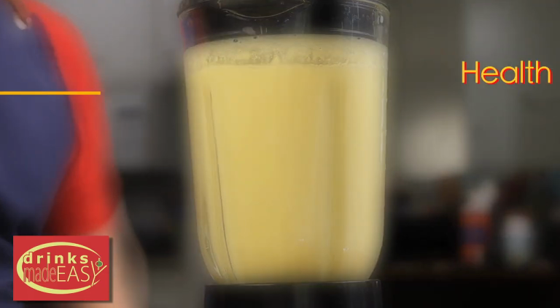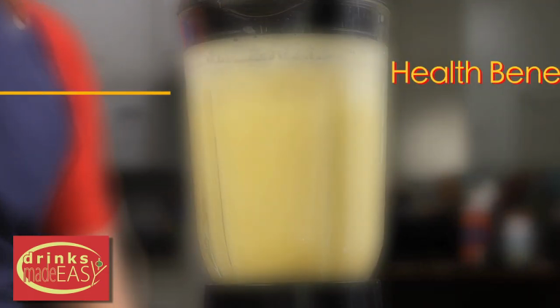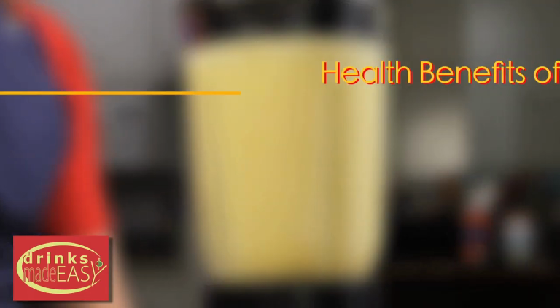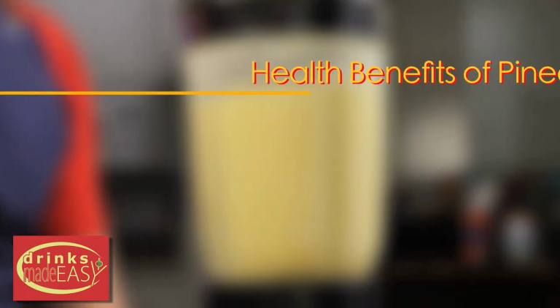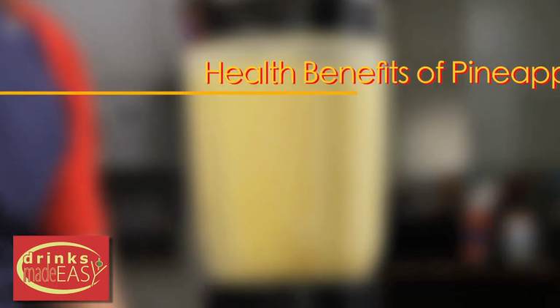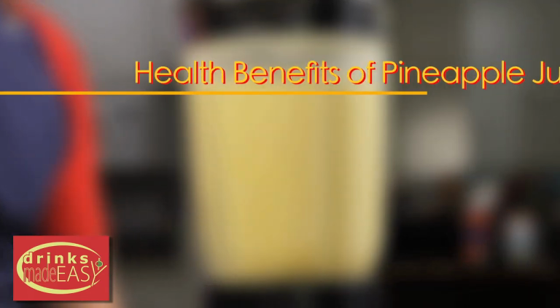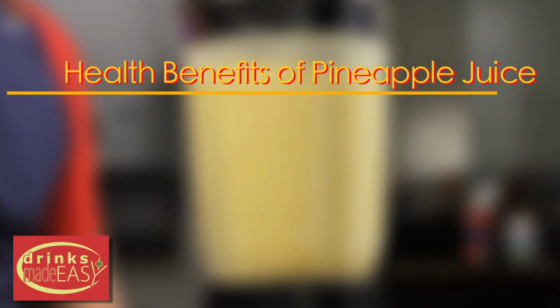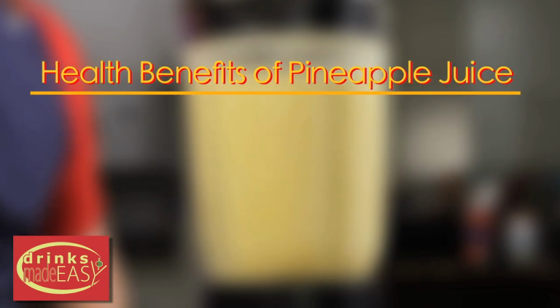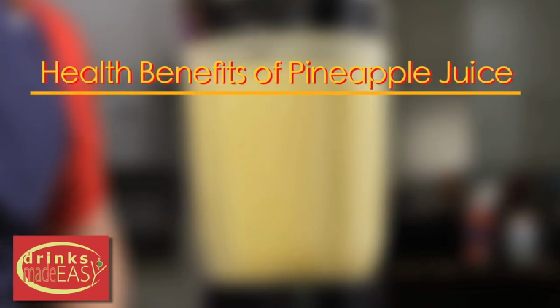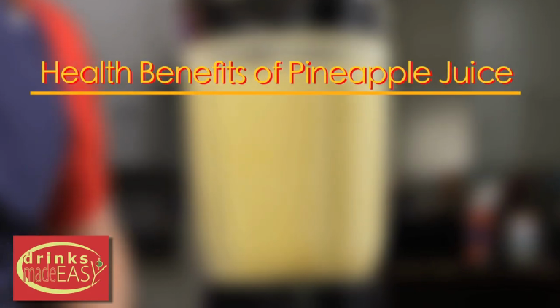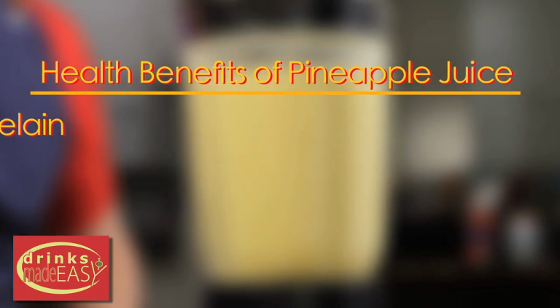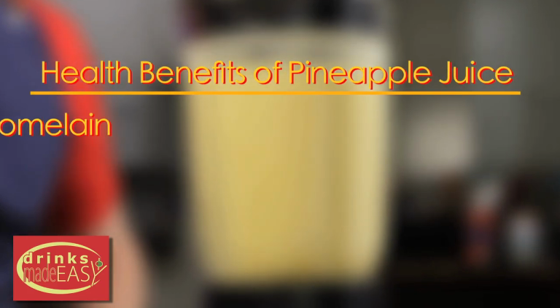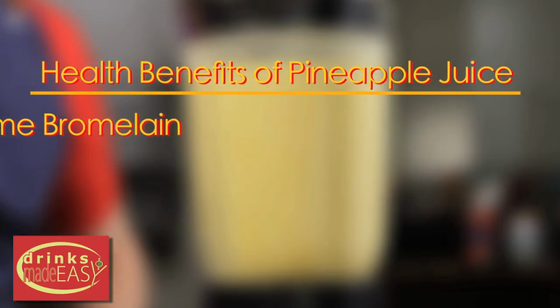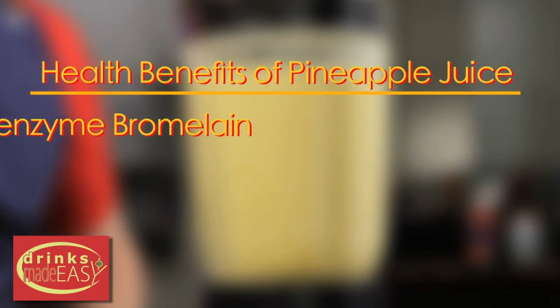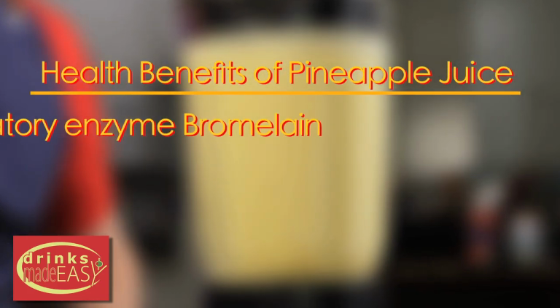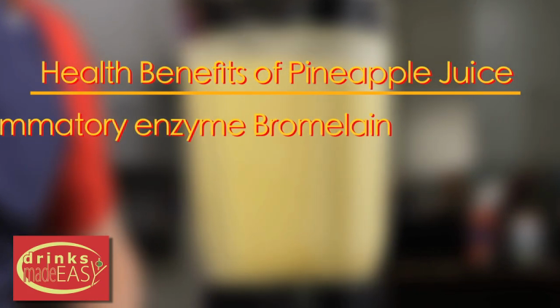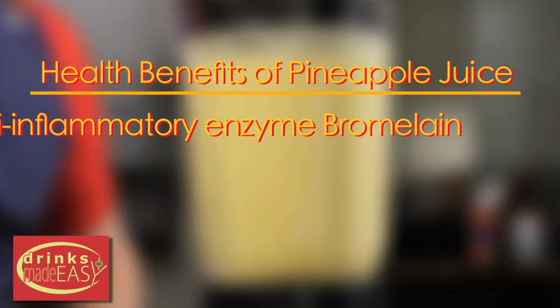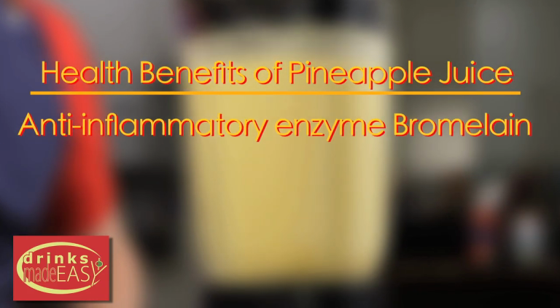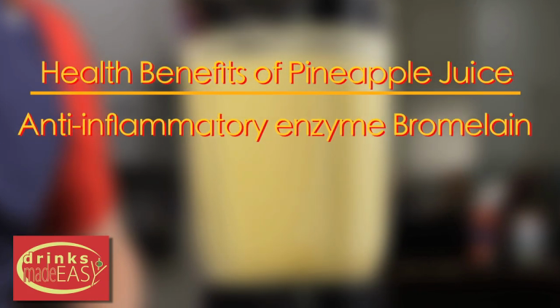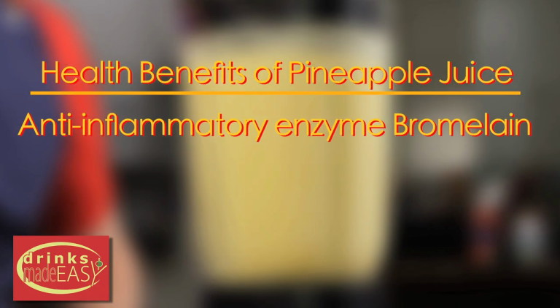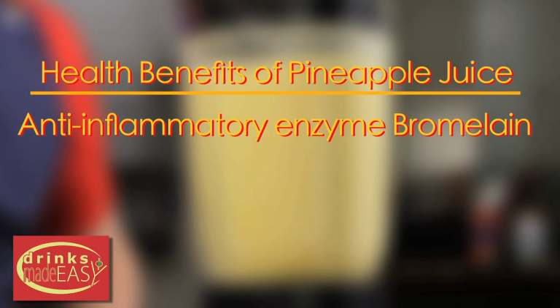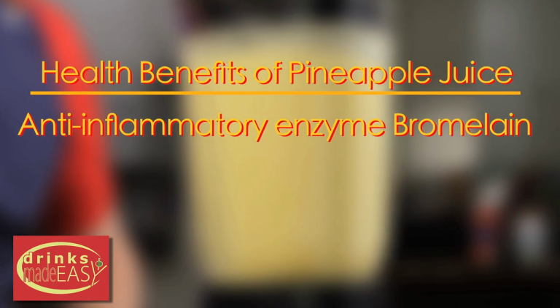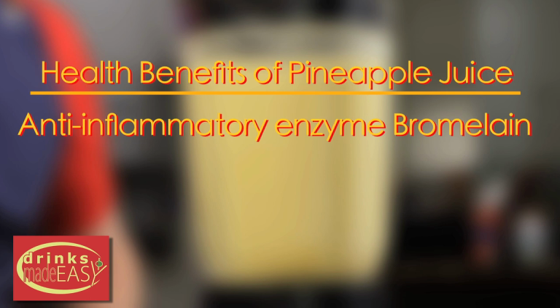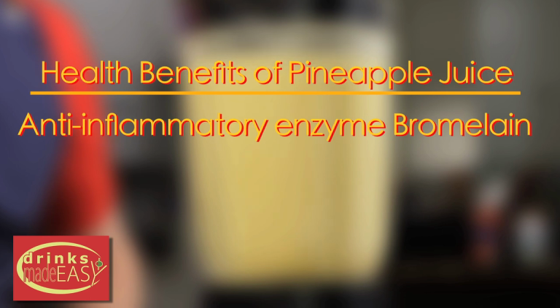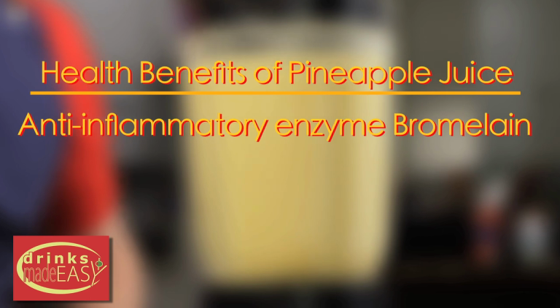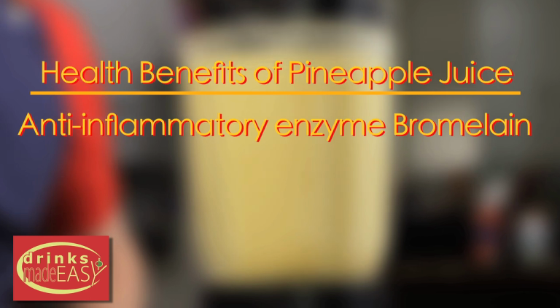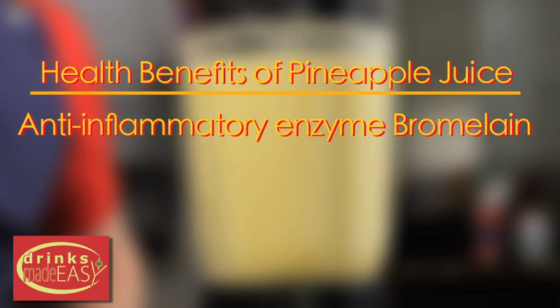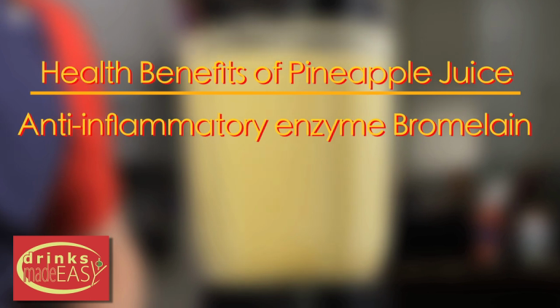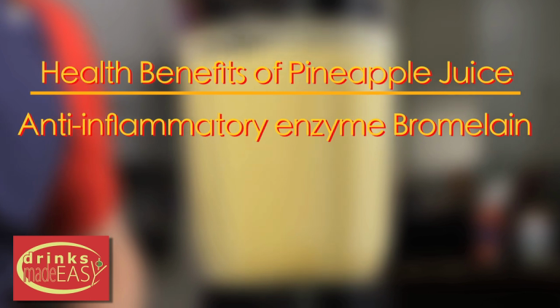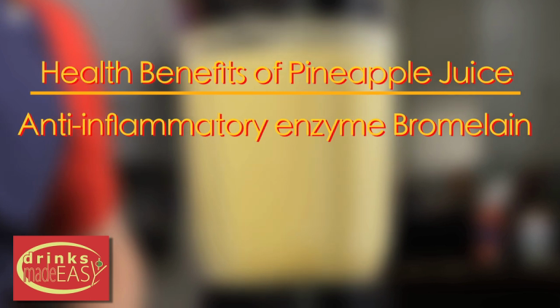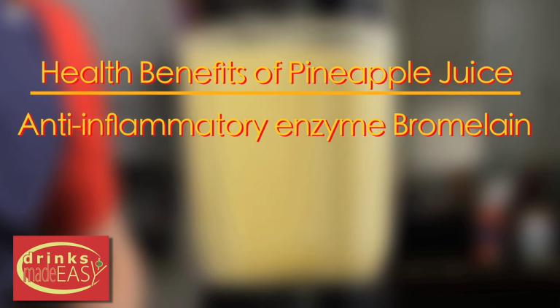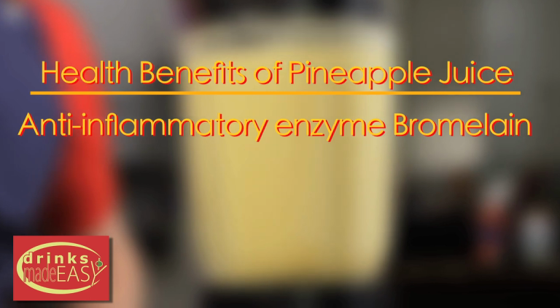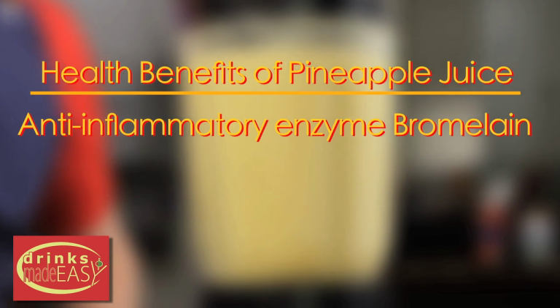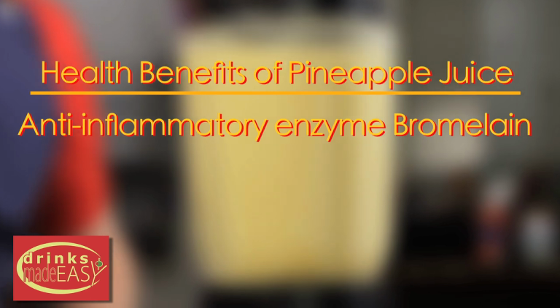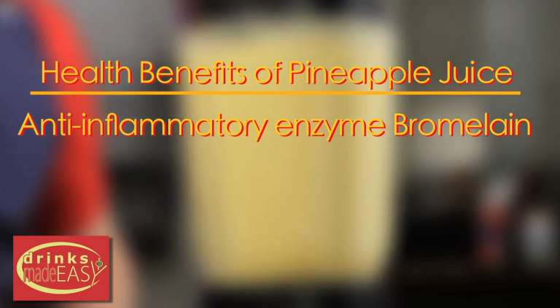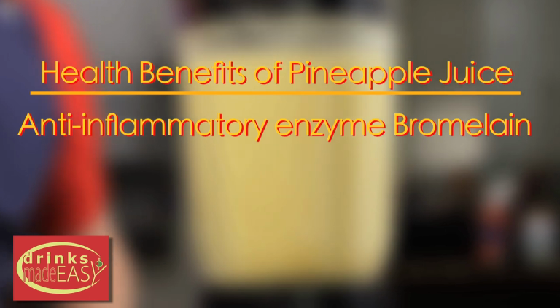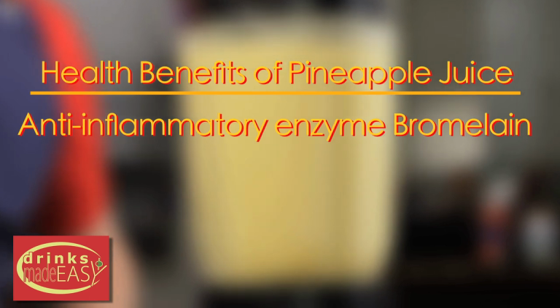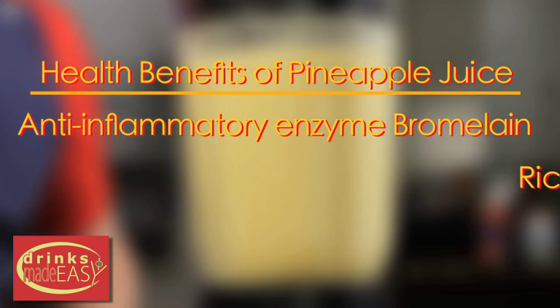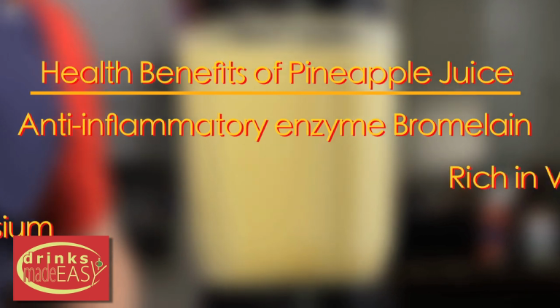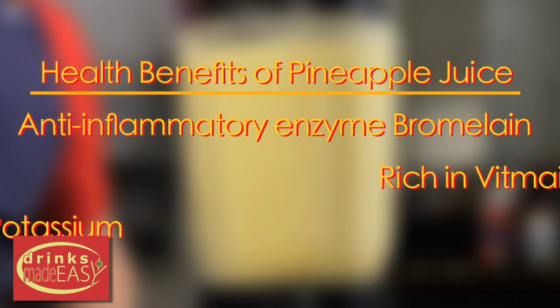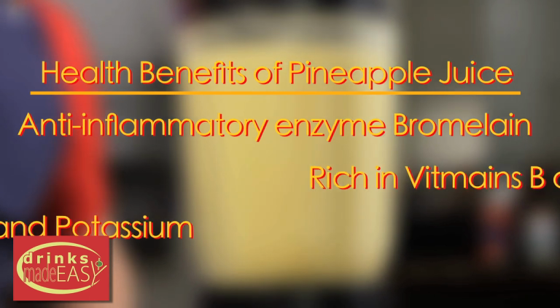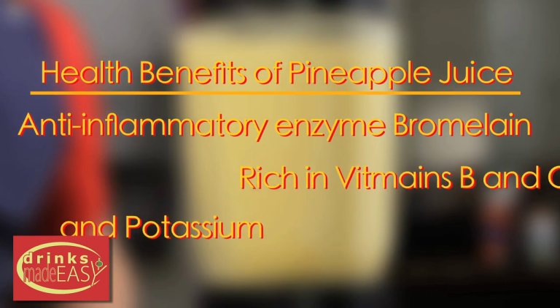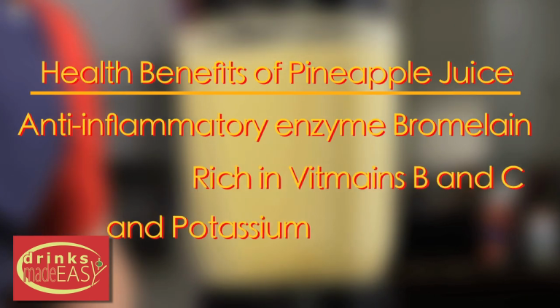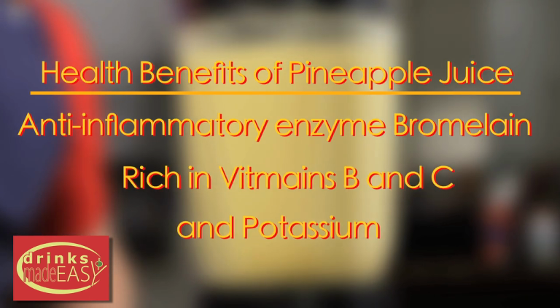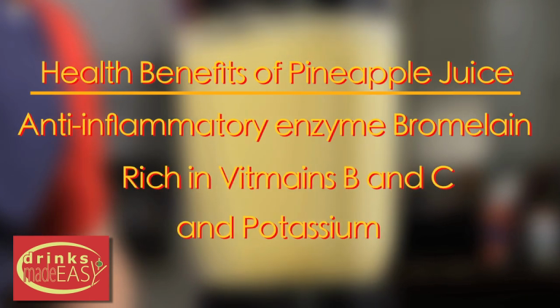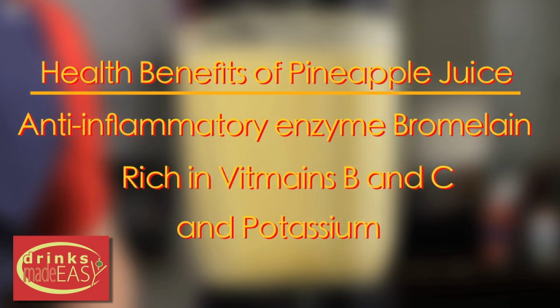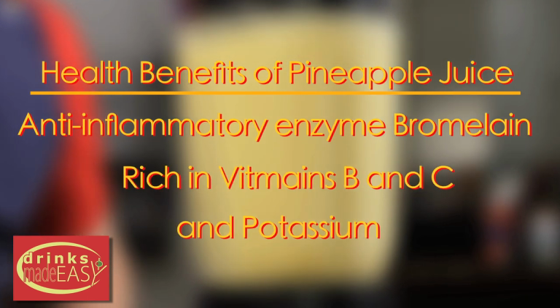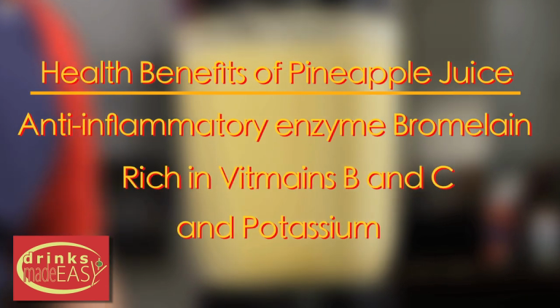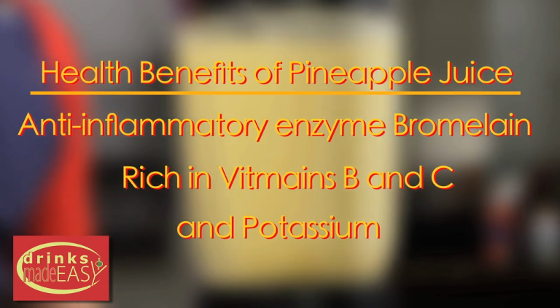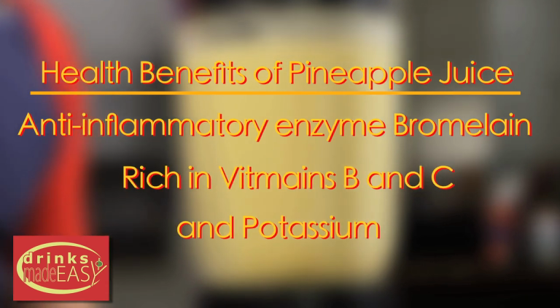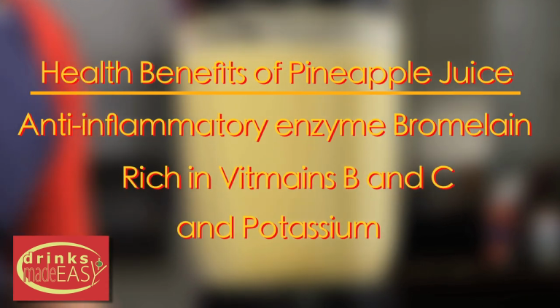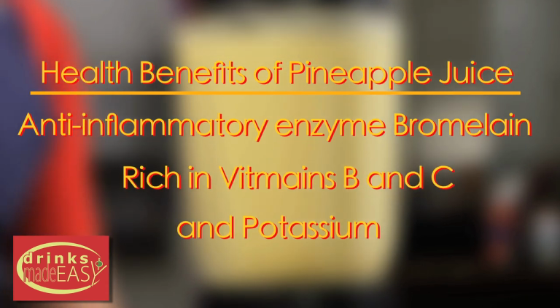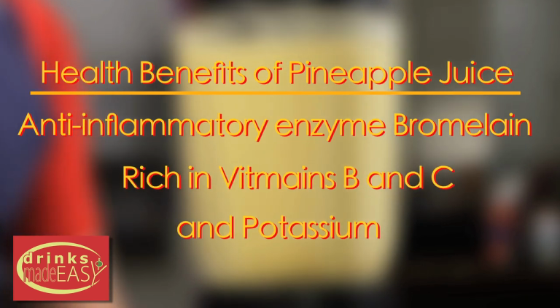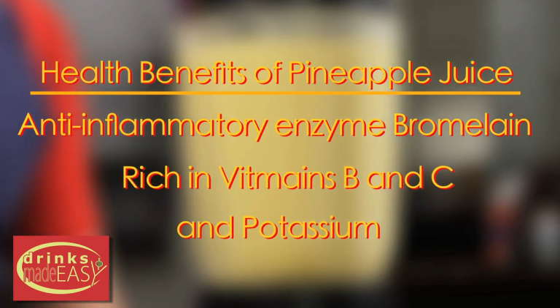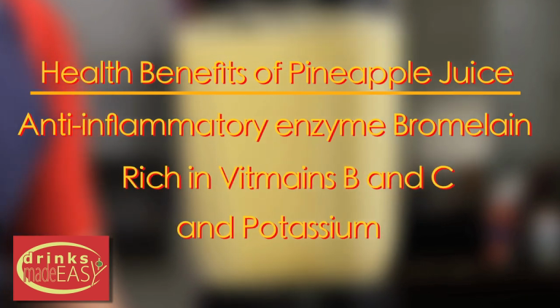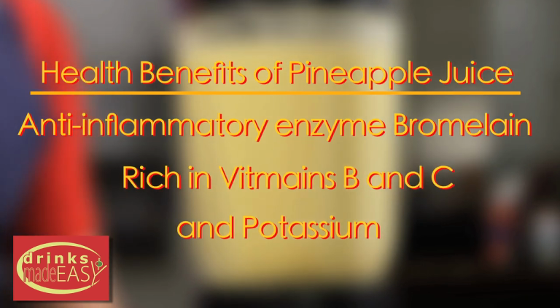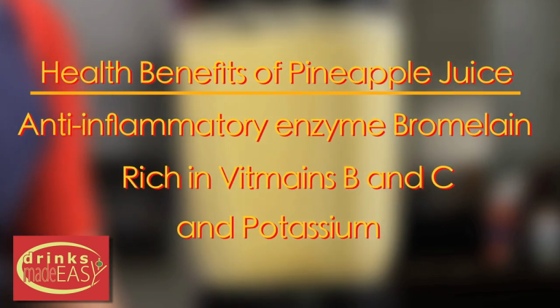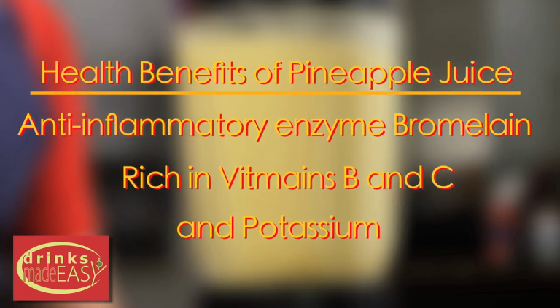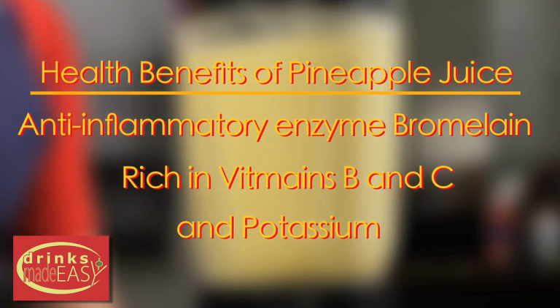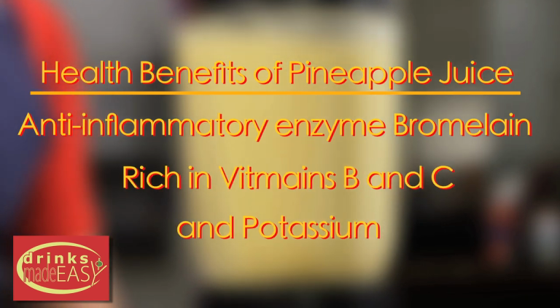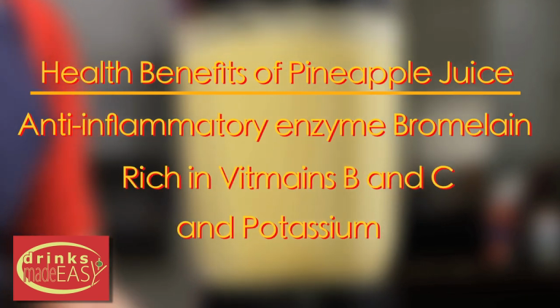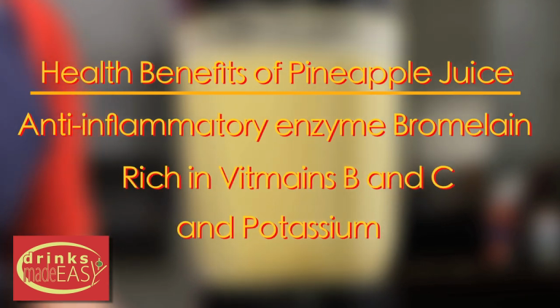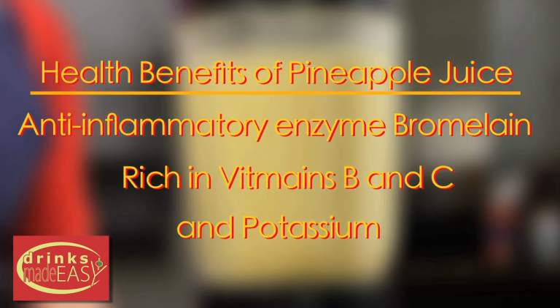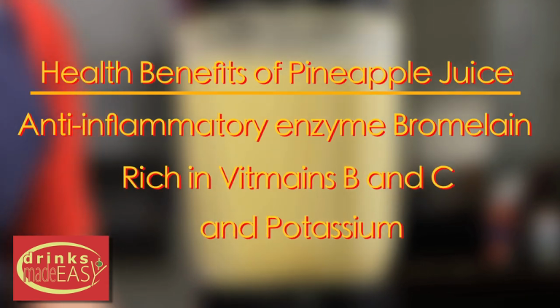Pineapple has many health benefits: the natural anti-inflammatory enzyme bromelain, and it's rich in vitamins B and C and potassium.